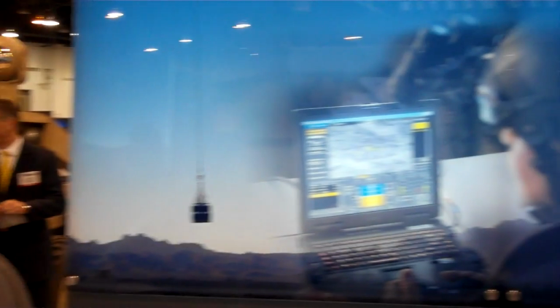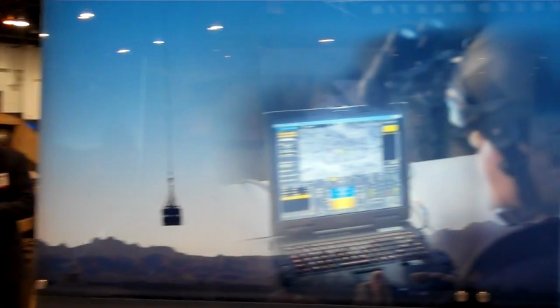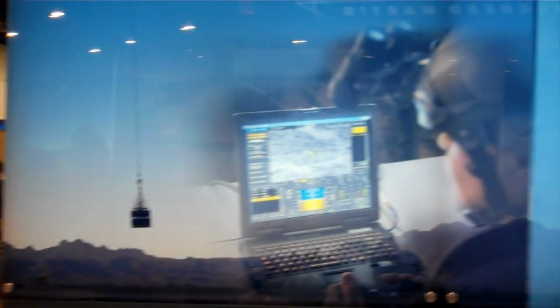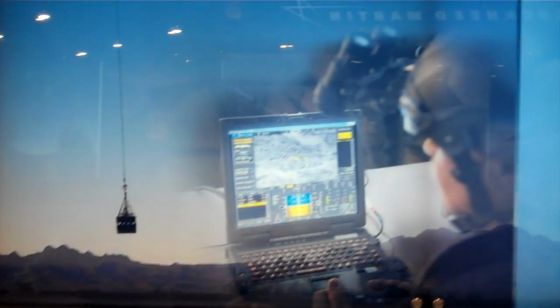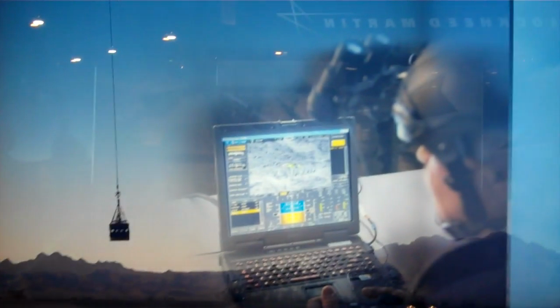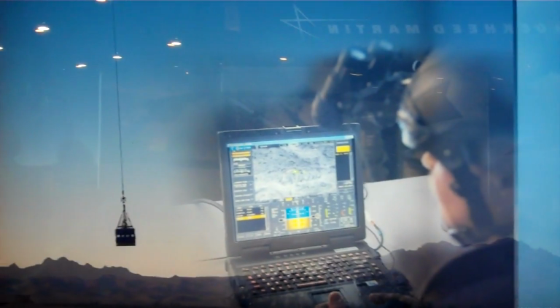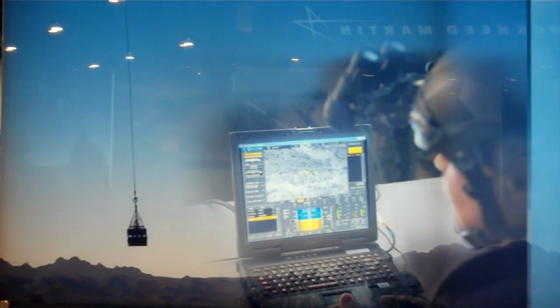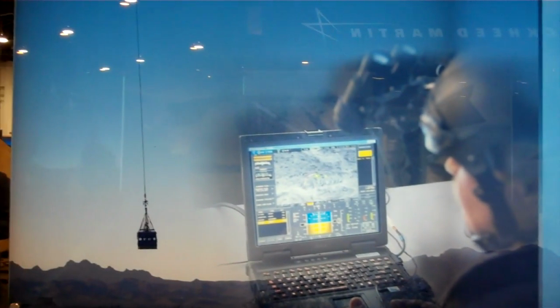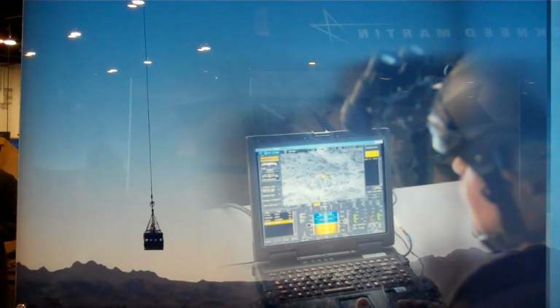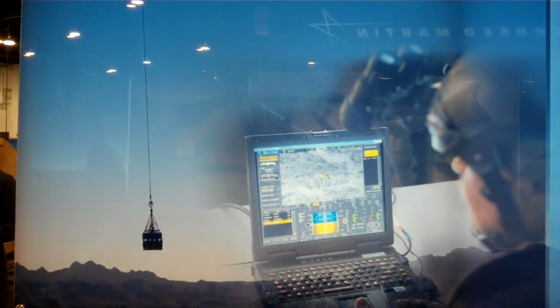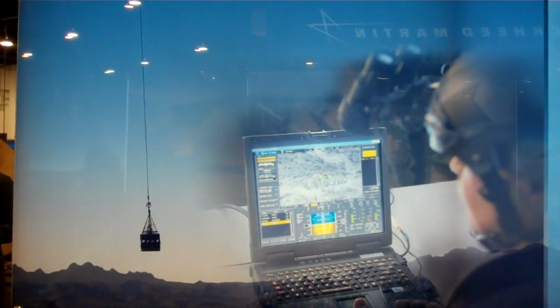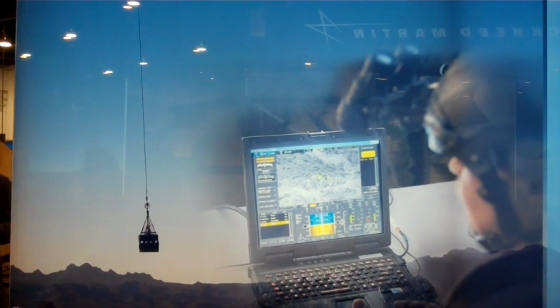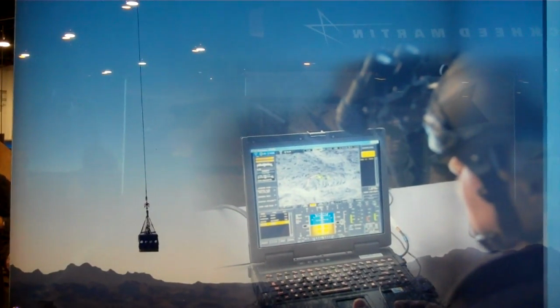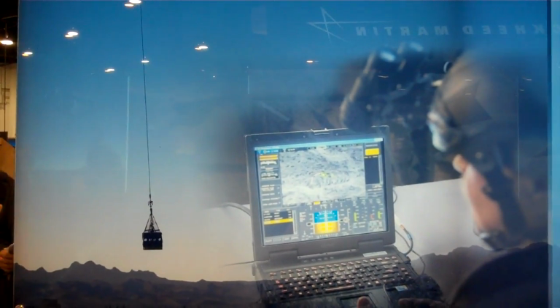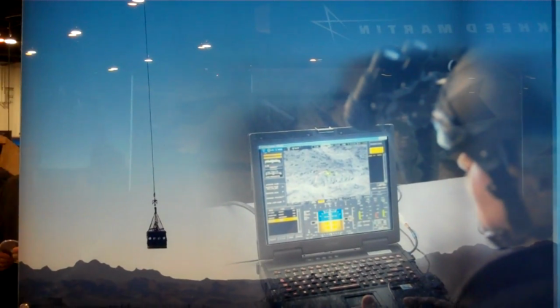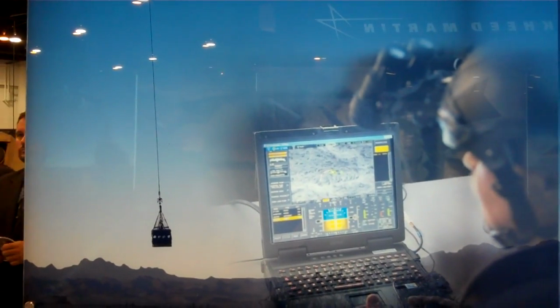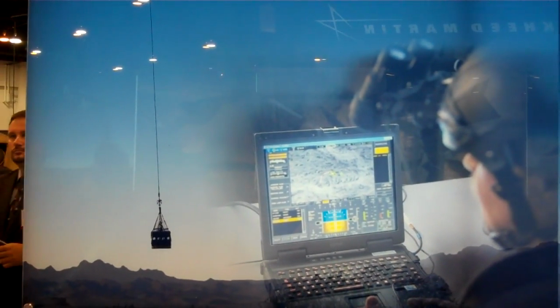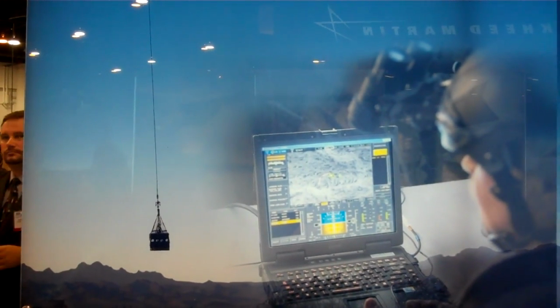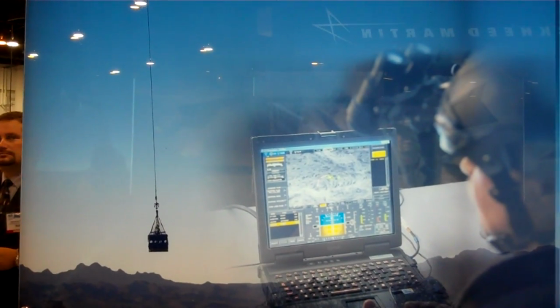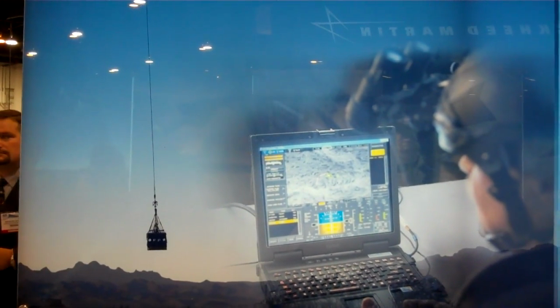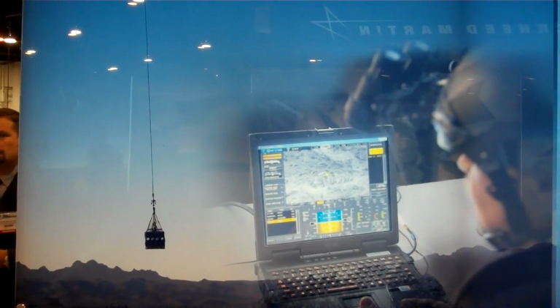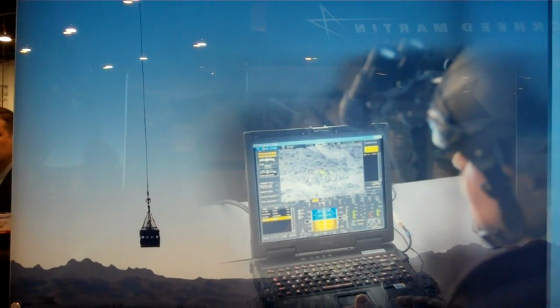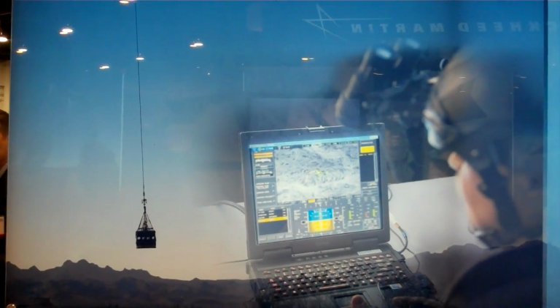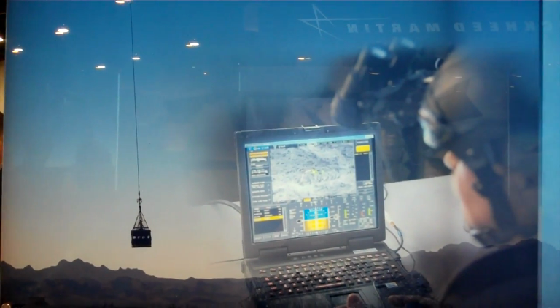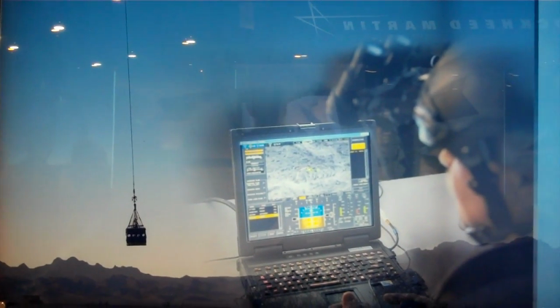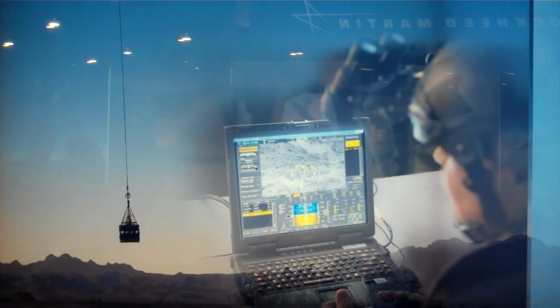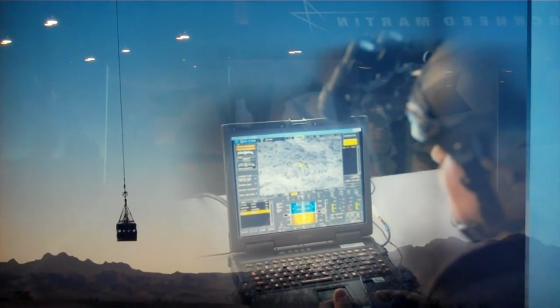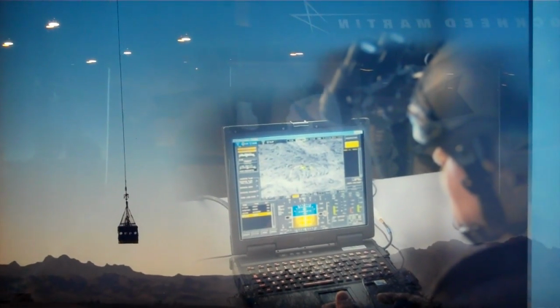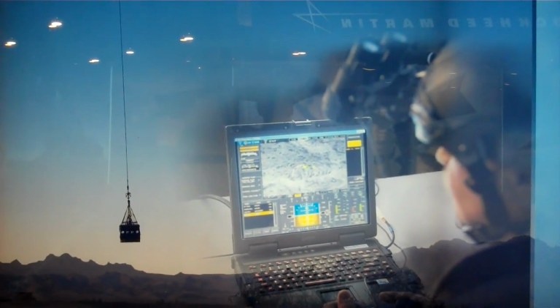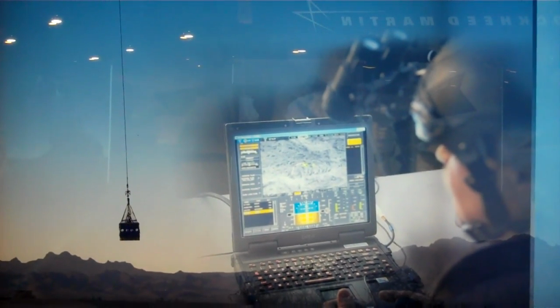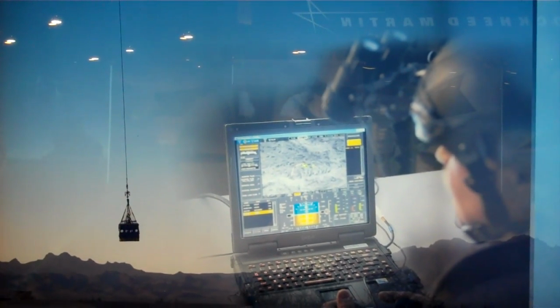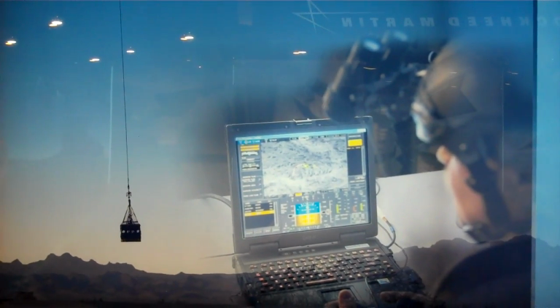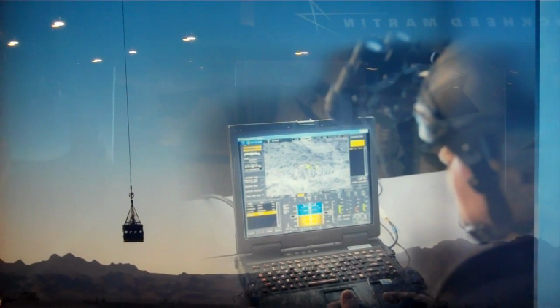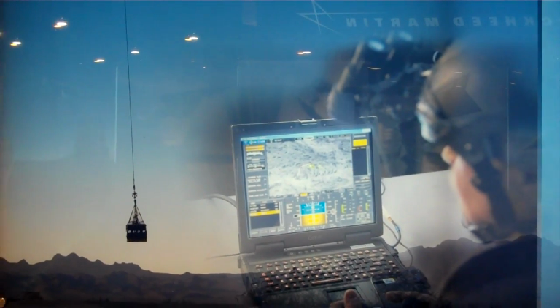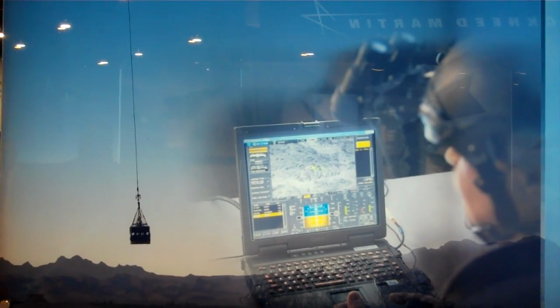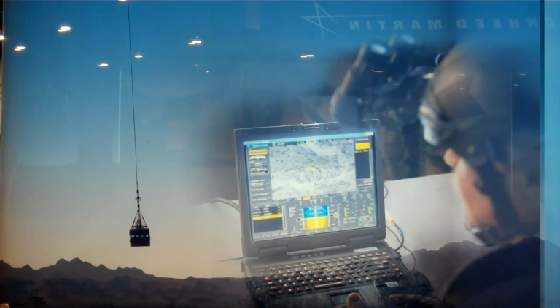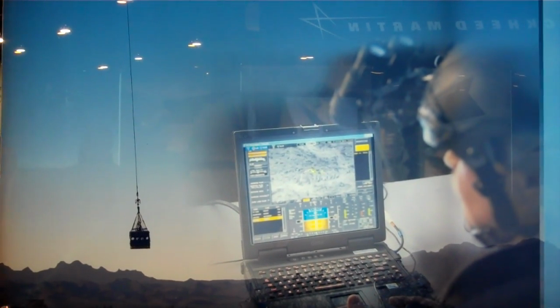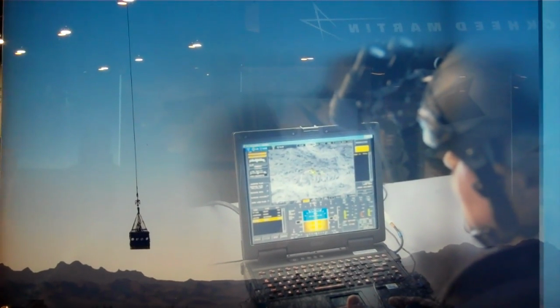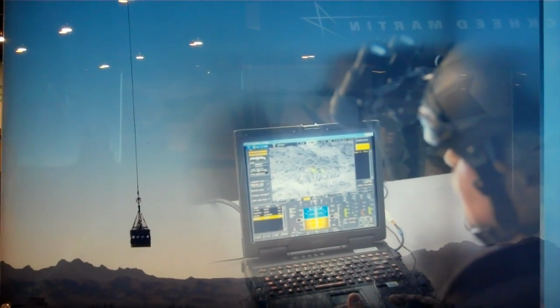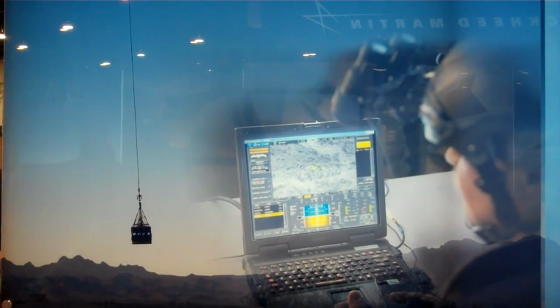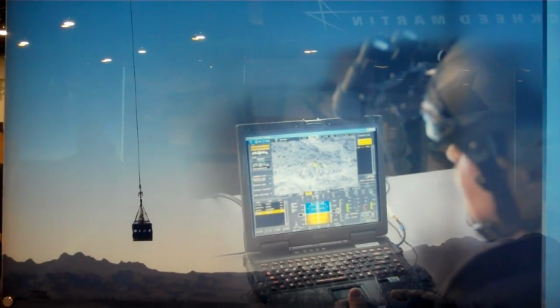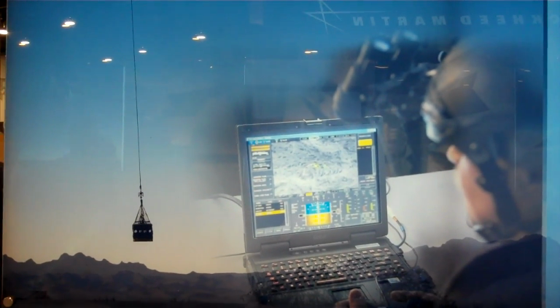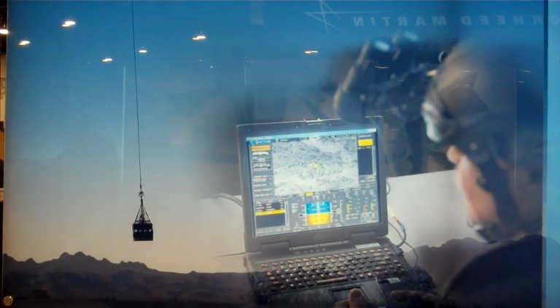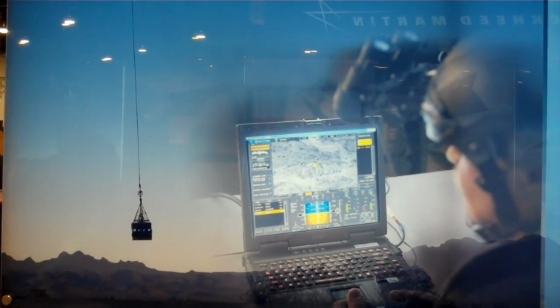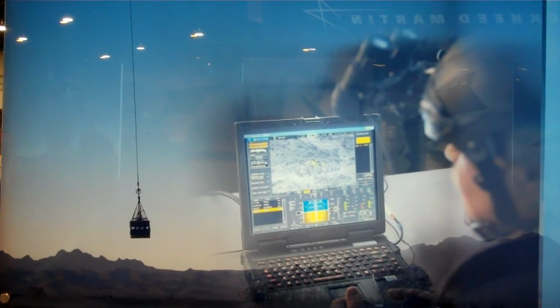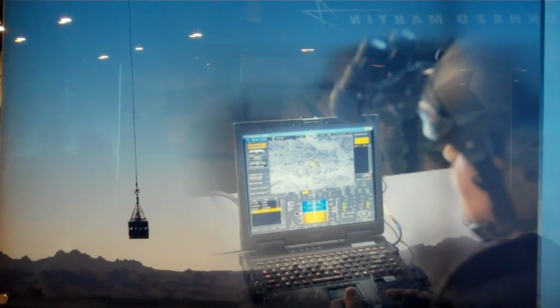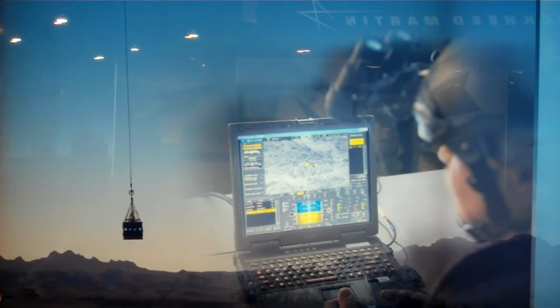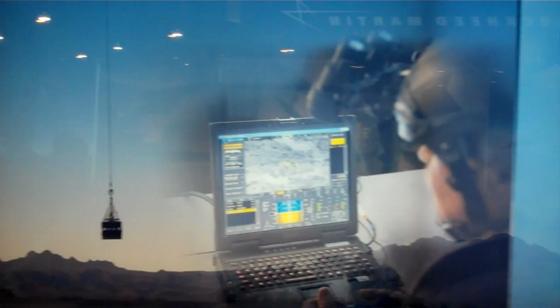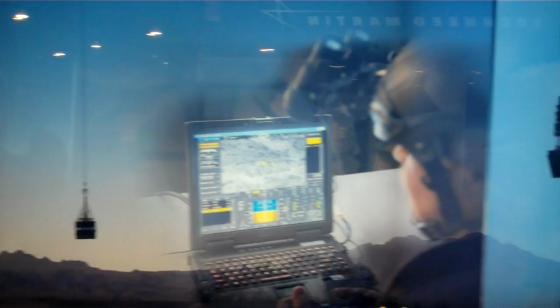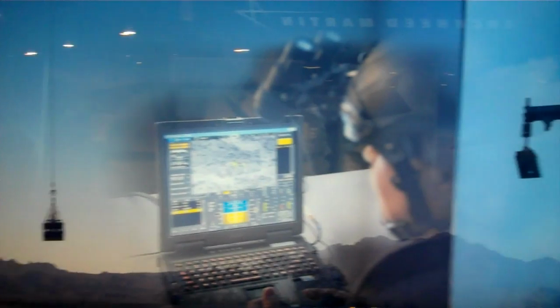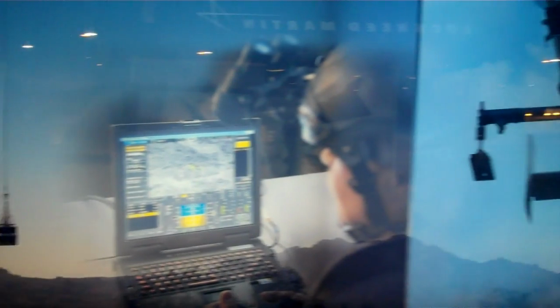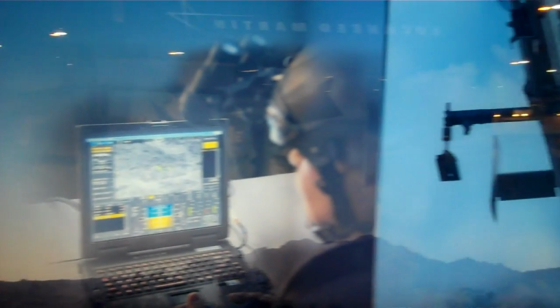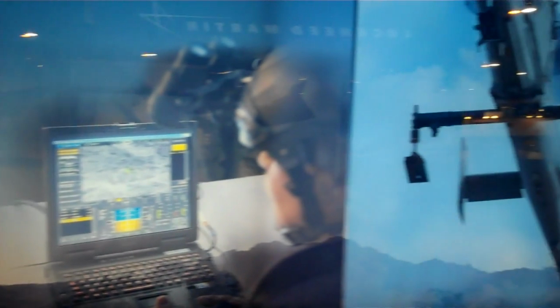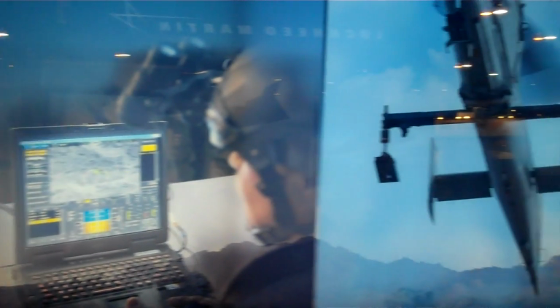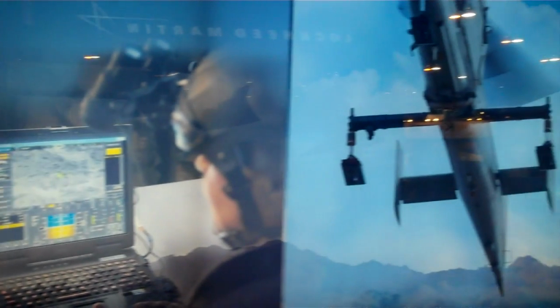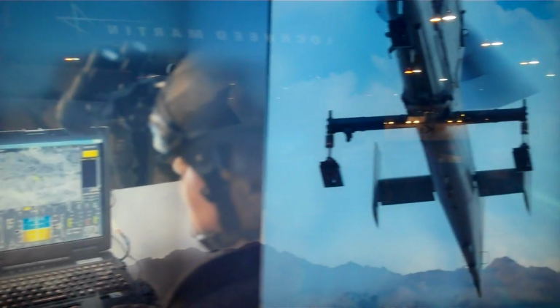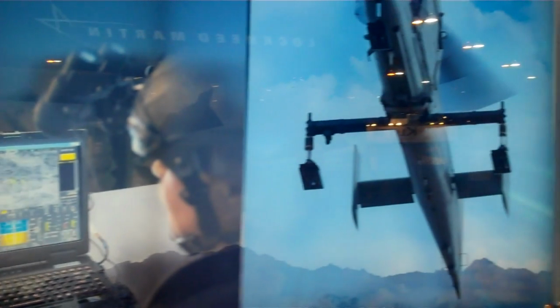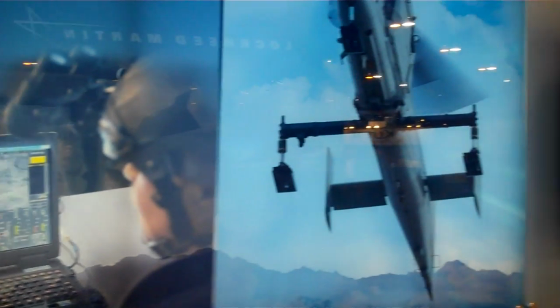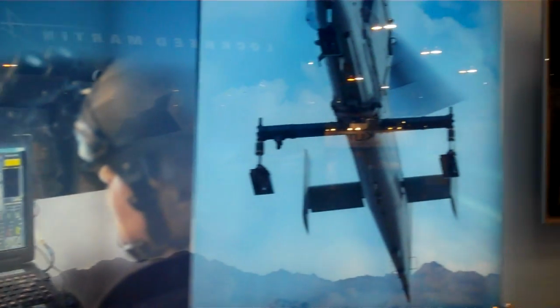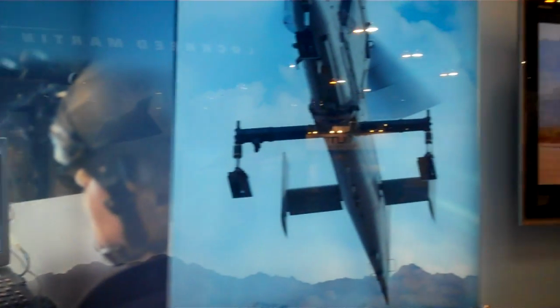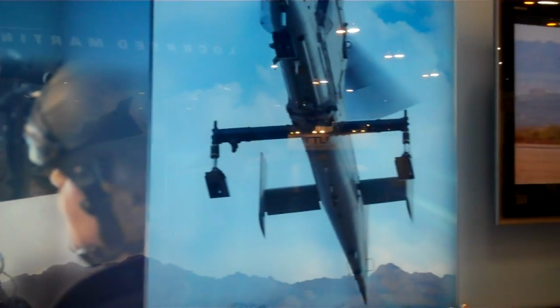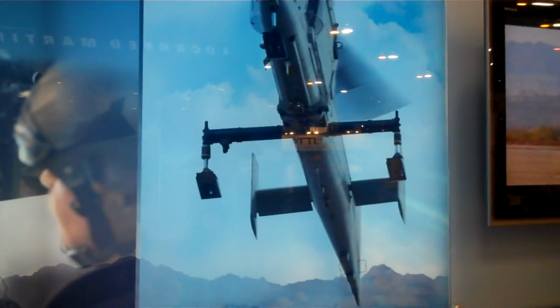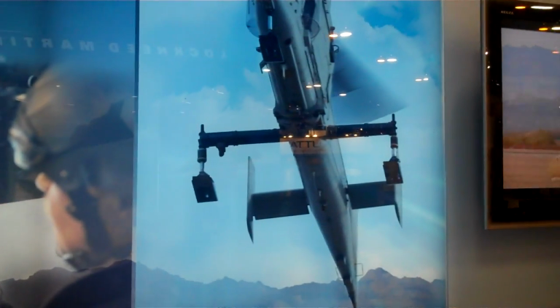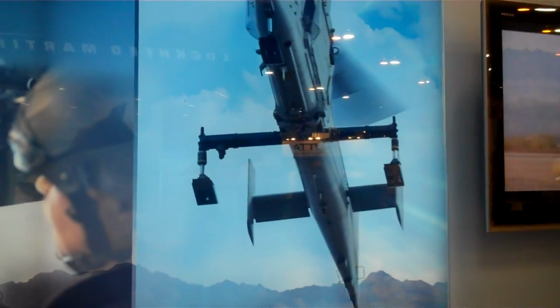Lockheed Martin's mission management system enables autonomous or remote-controlled flight and beyond line-of-sight command and control.